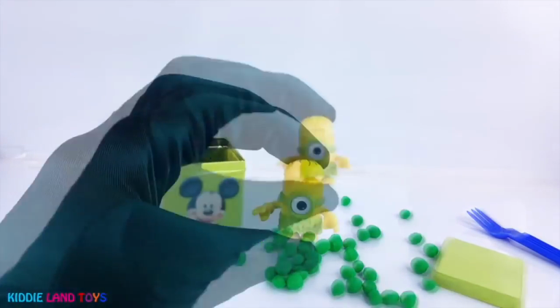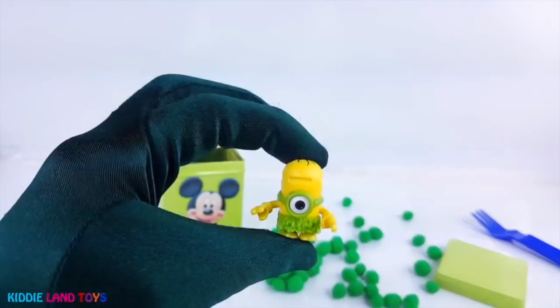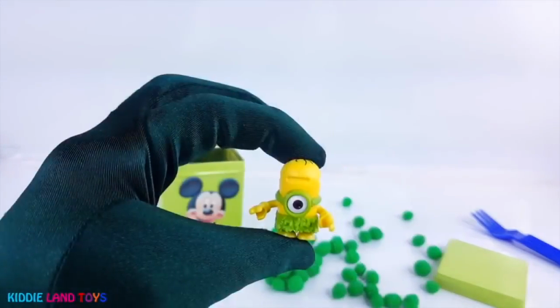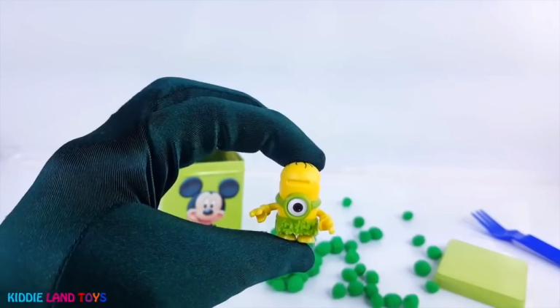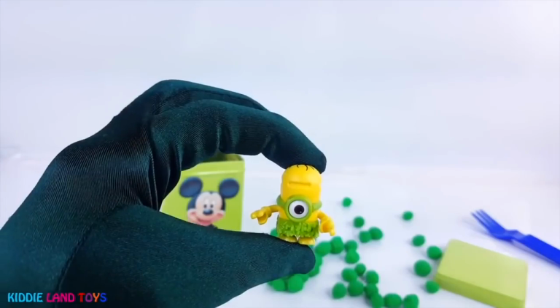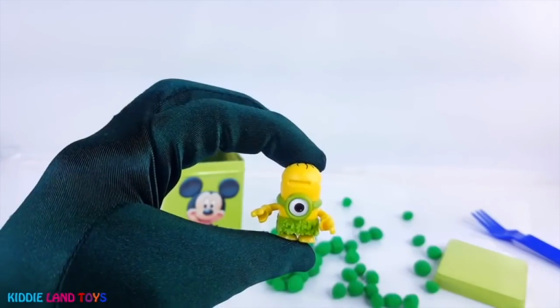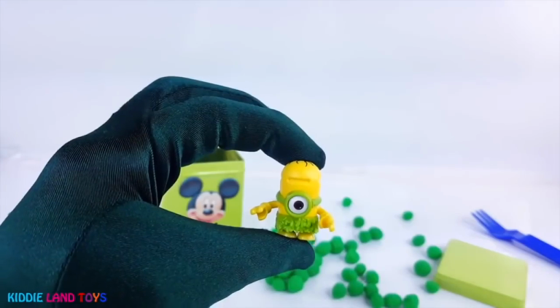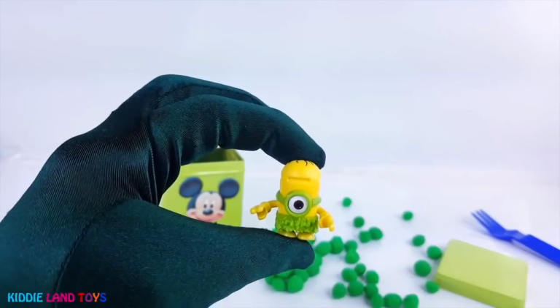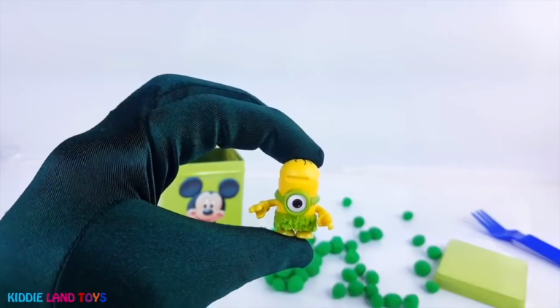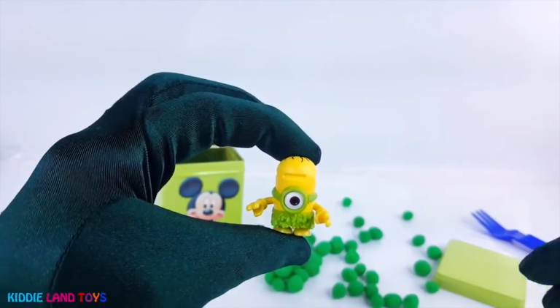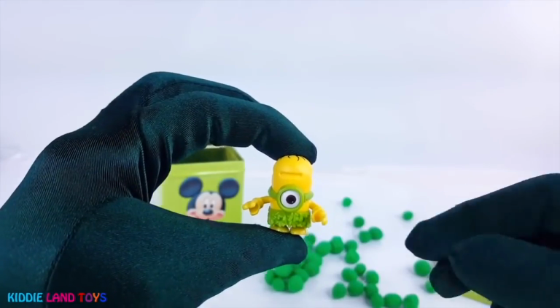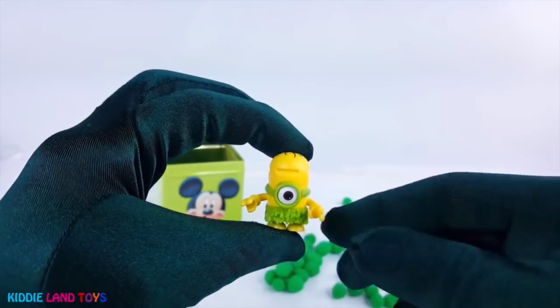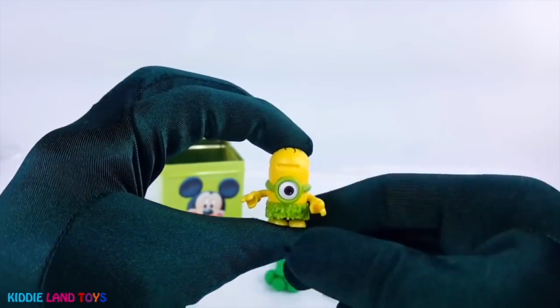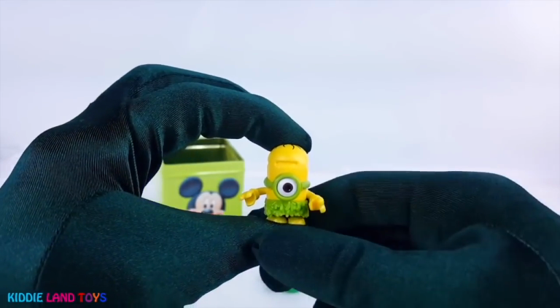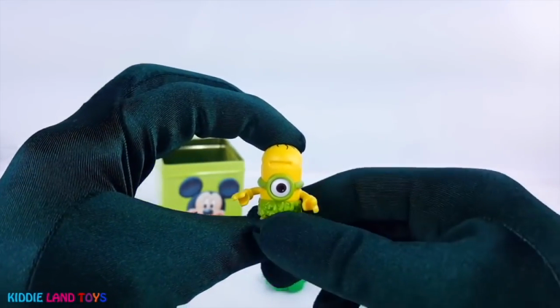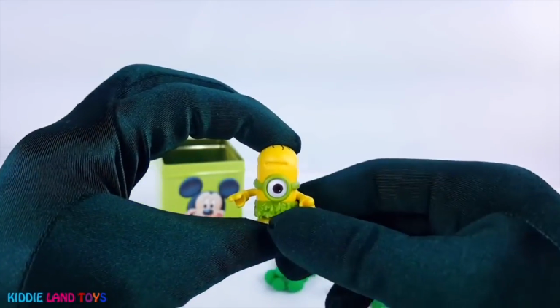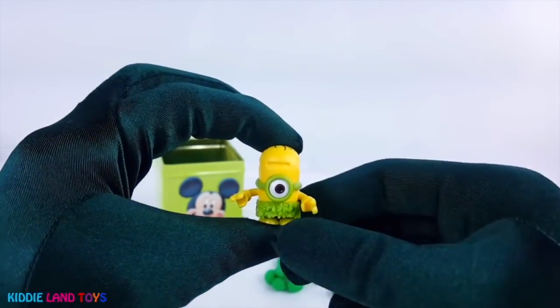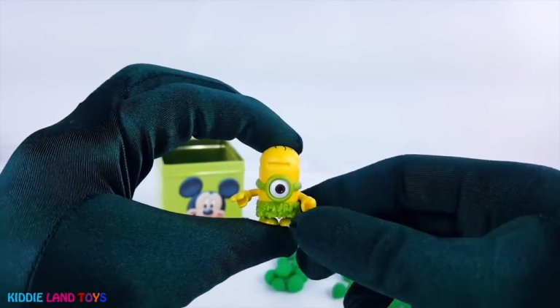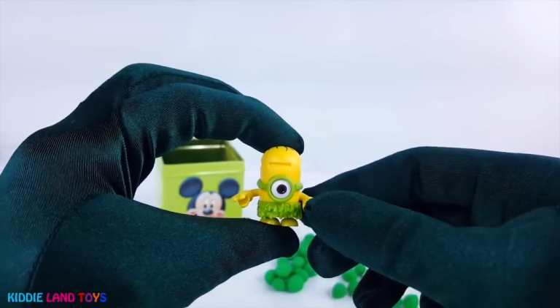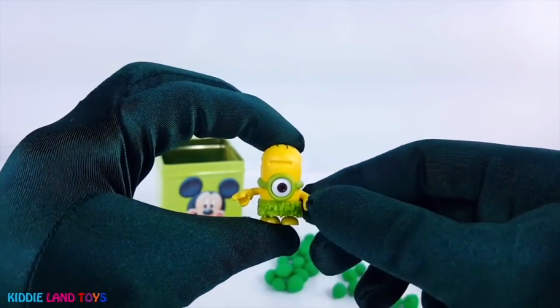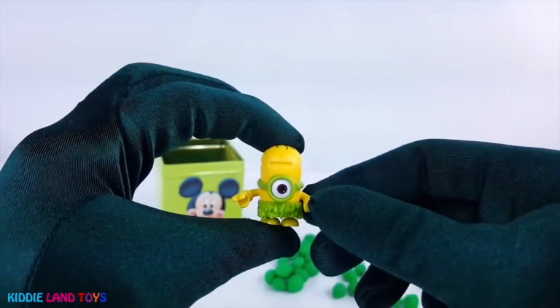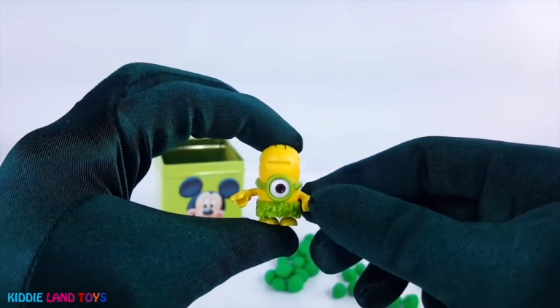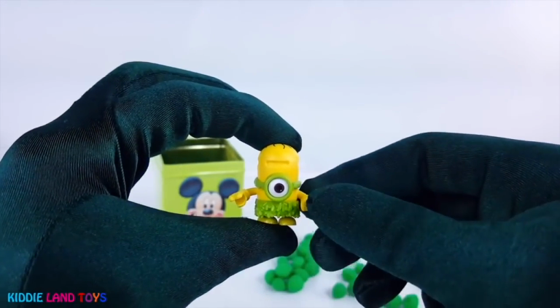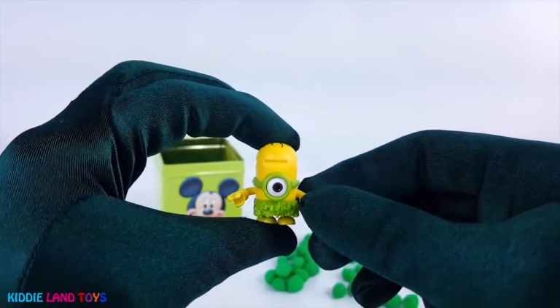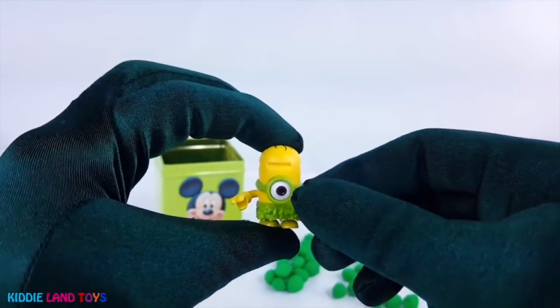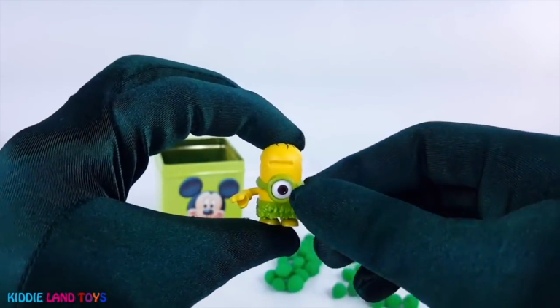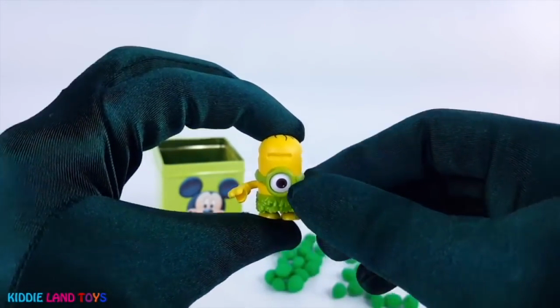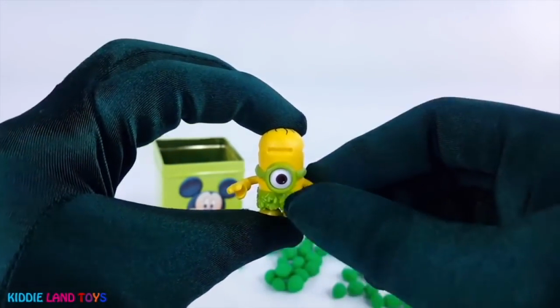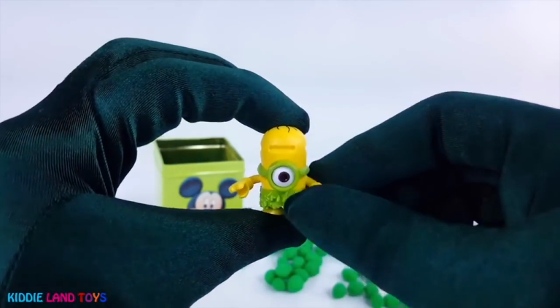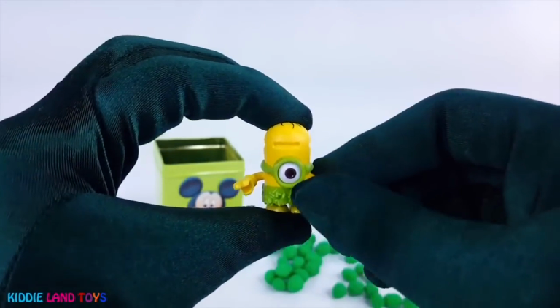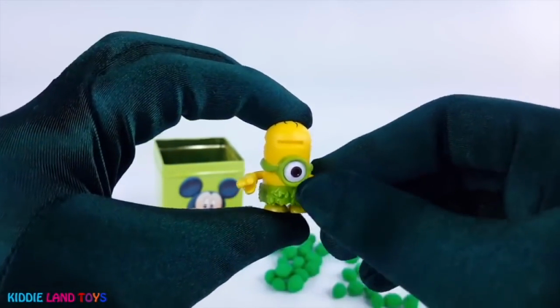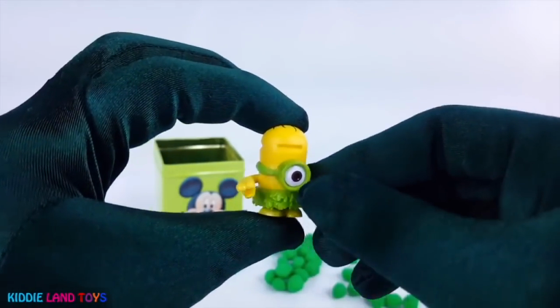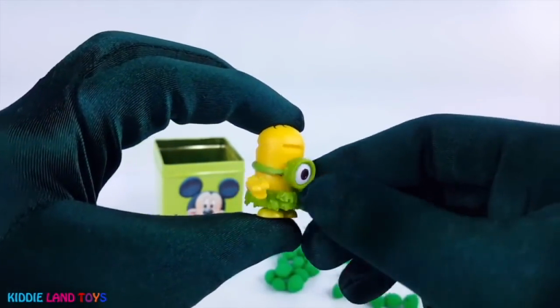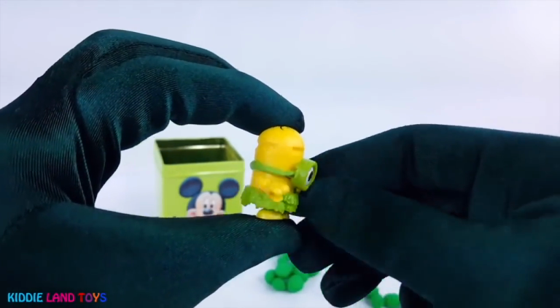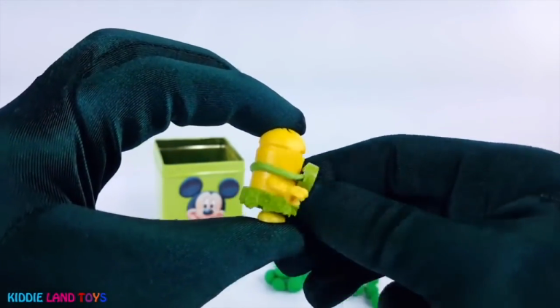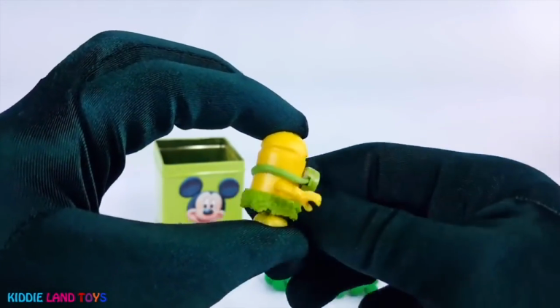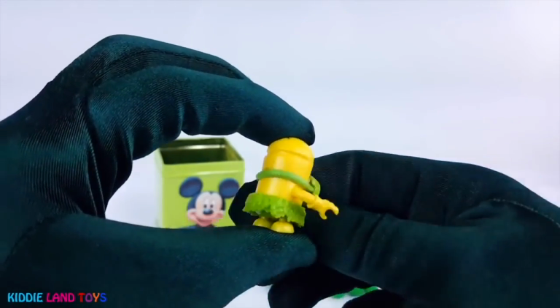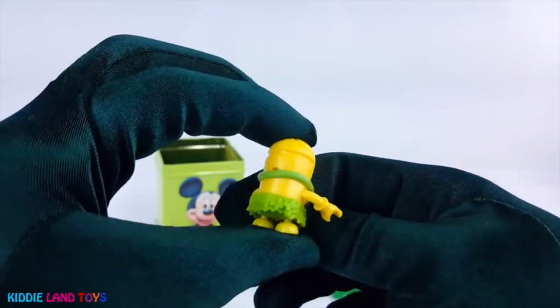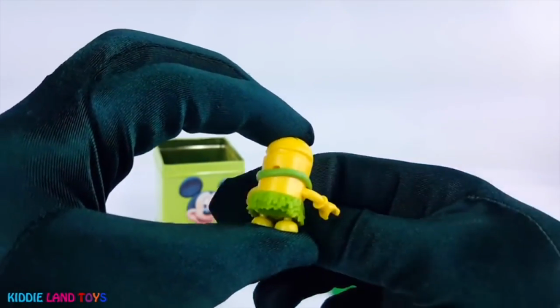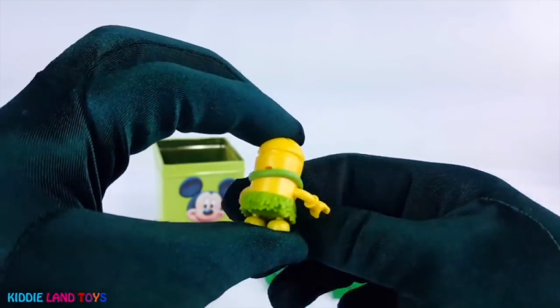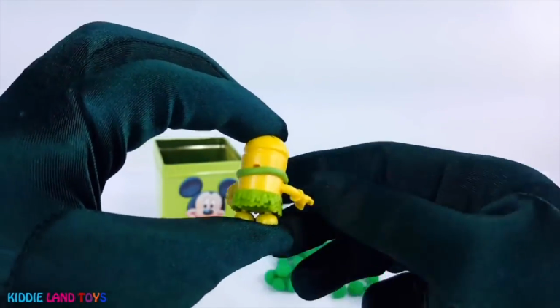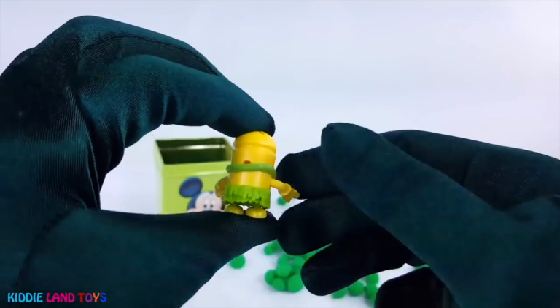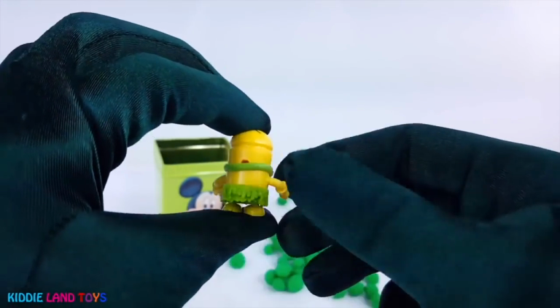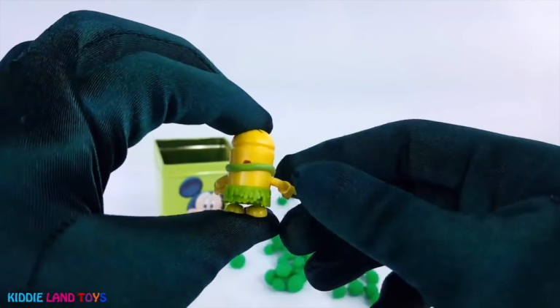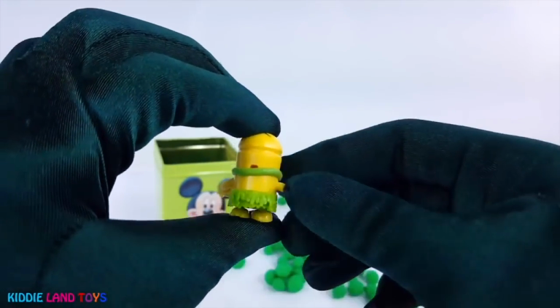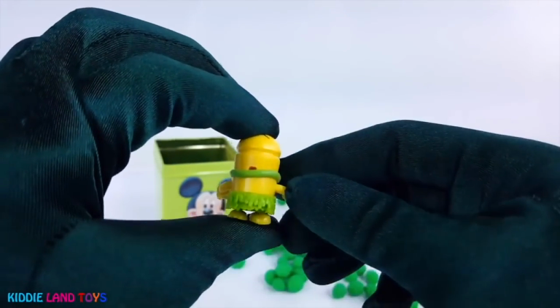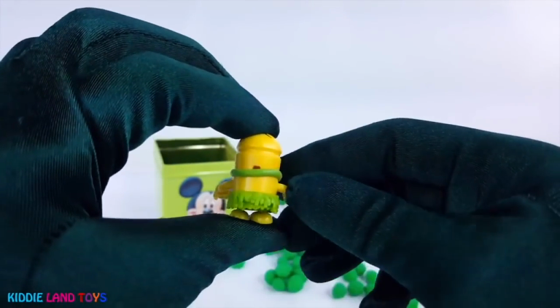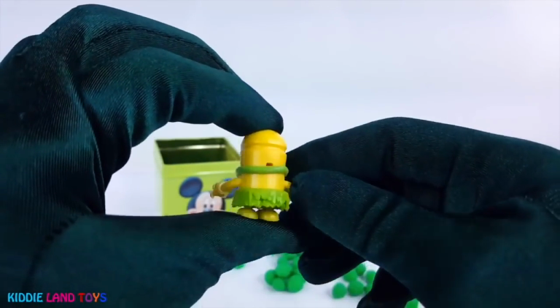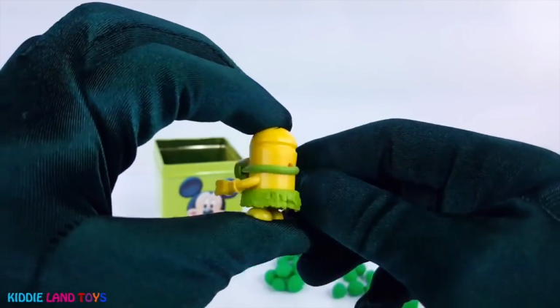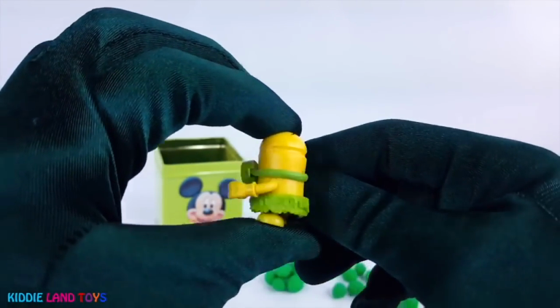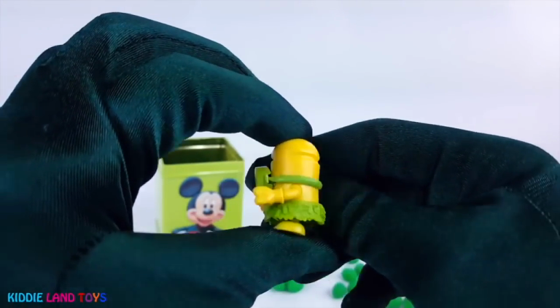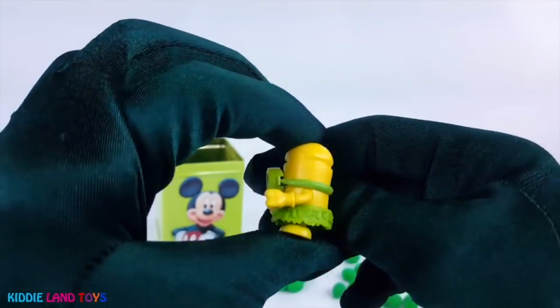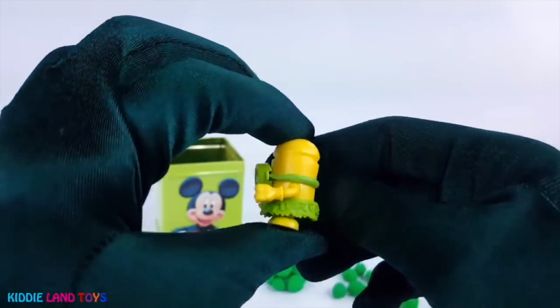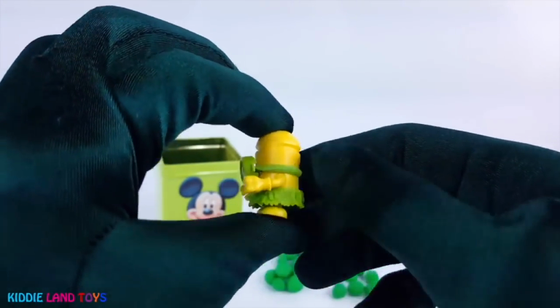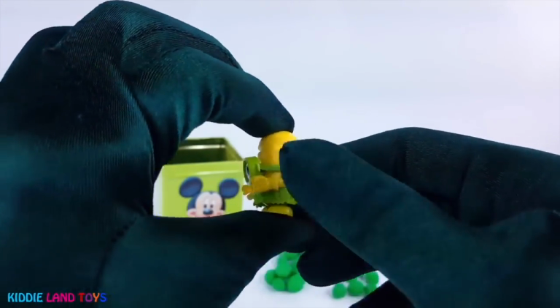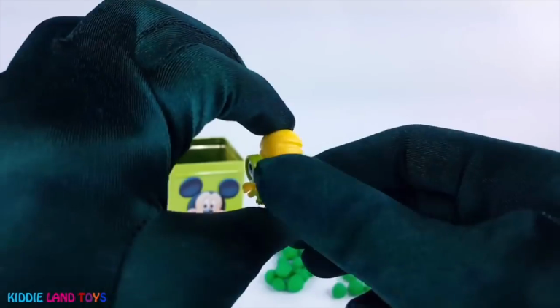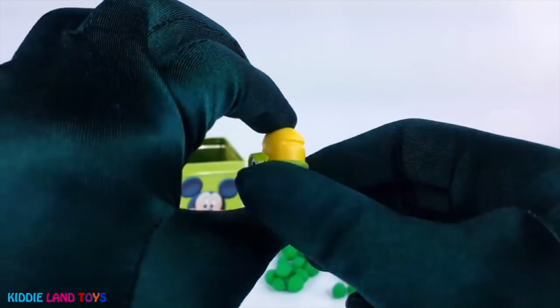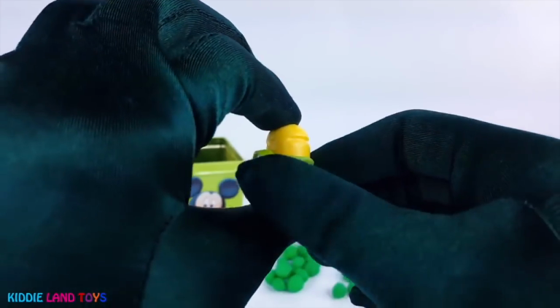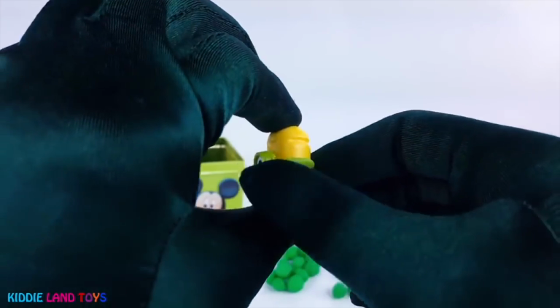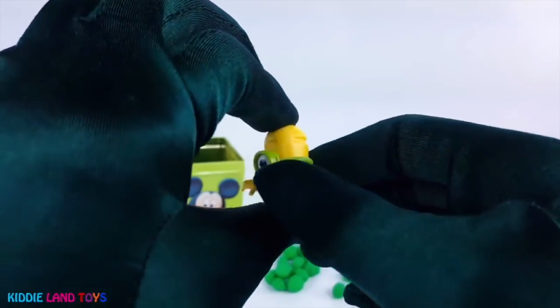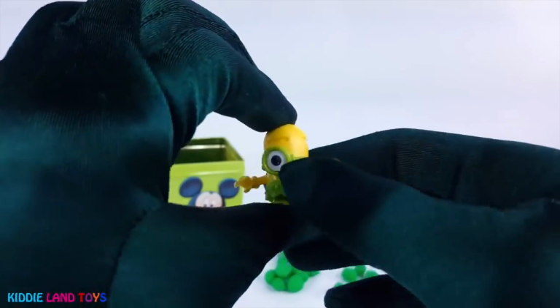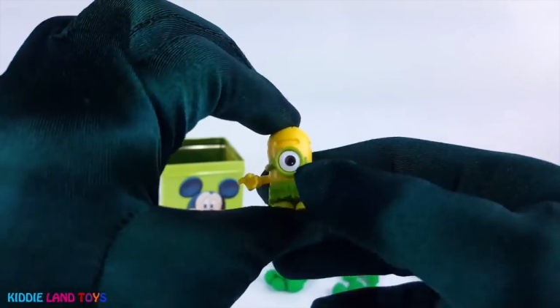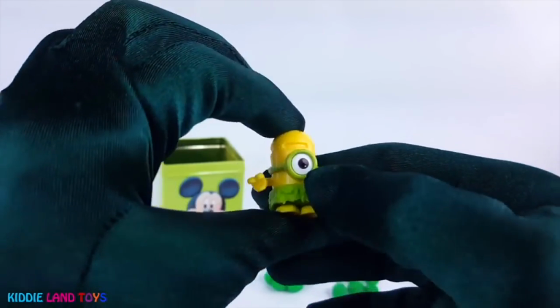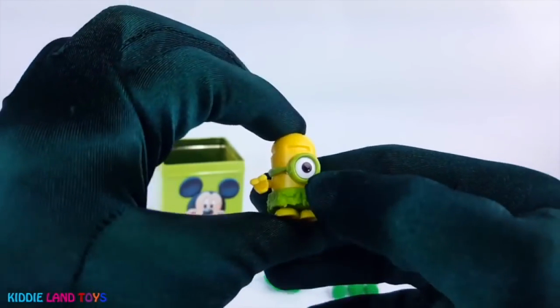Oh, that's the Hula Minion. How cute is he? He's wearing a skirt made out of leaves.